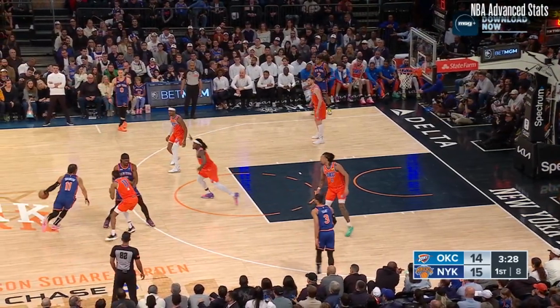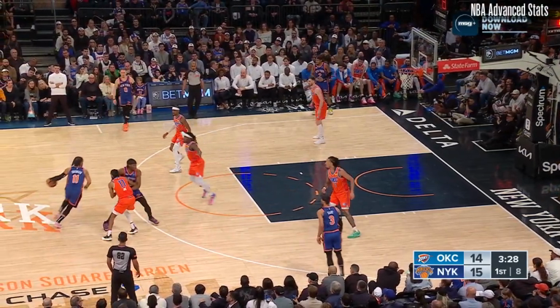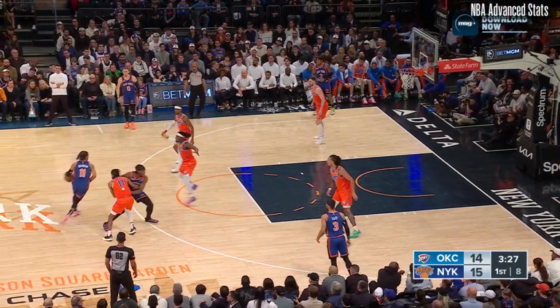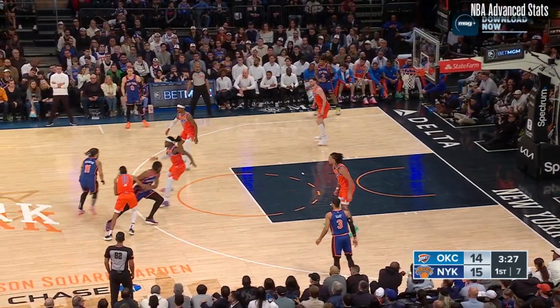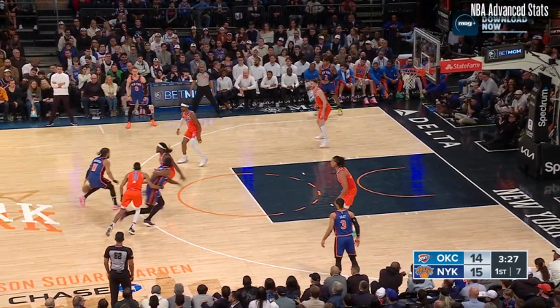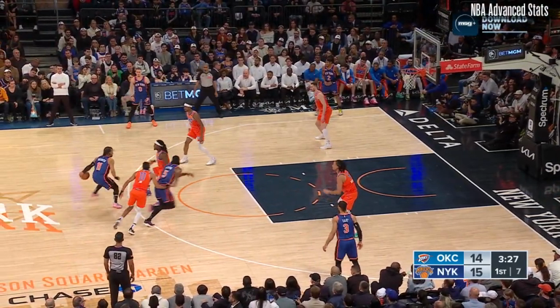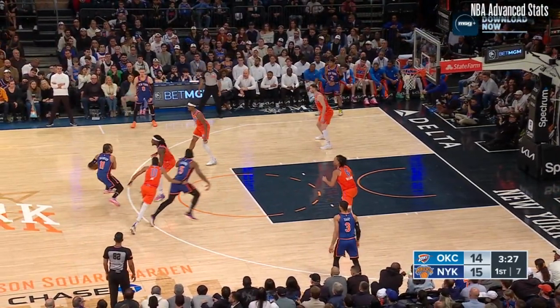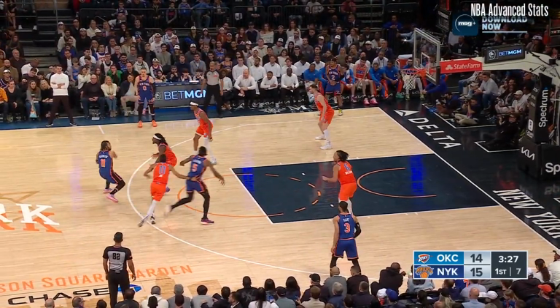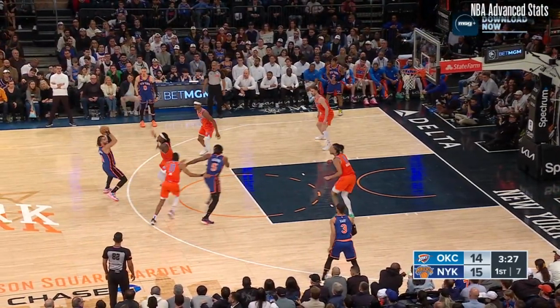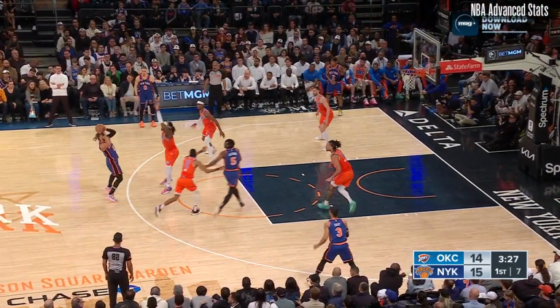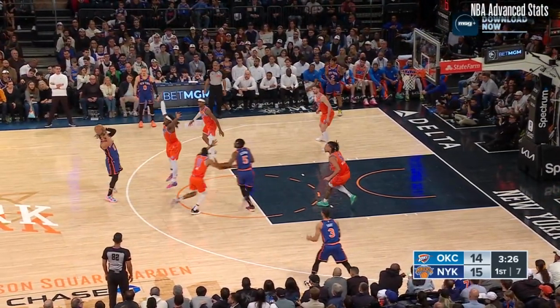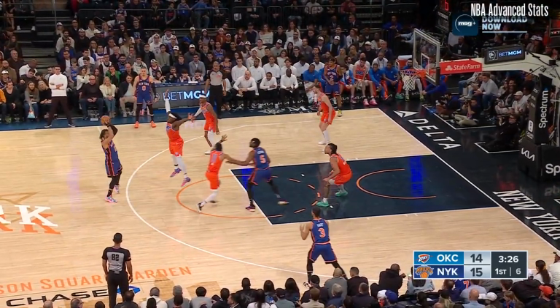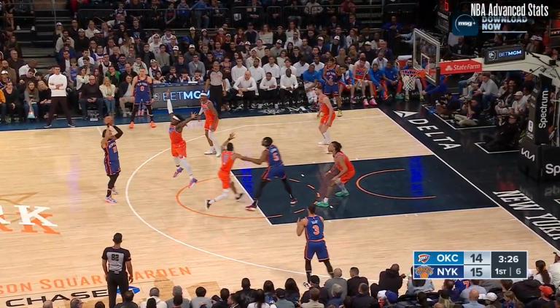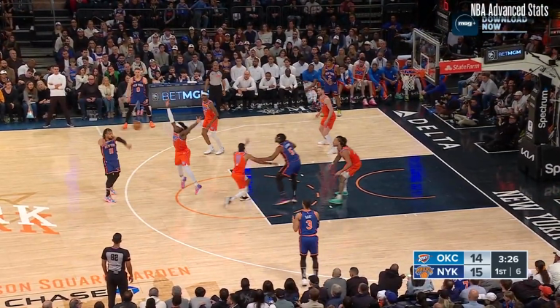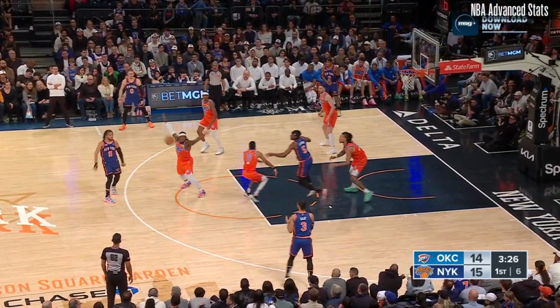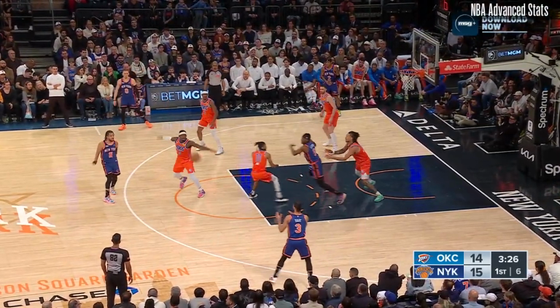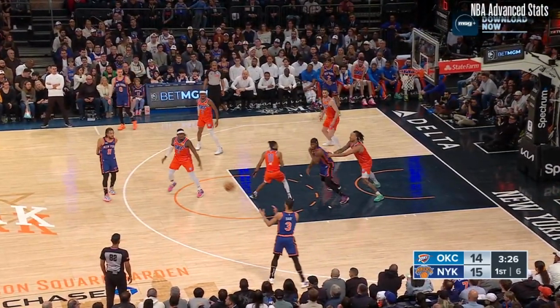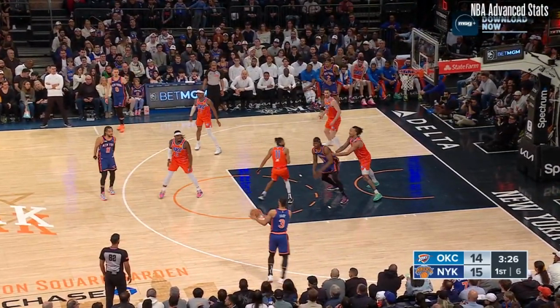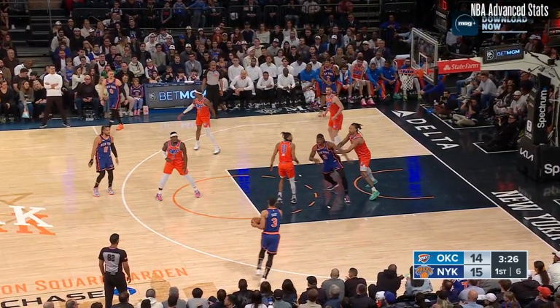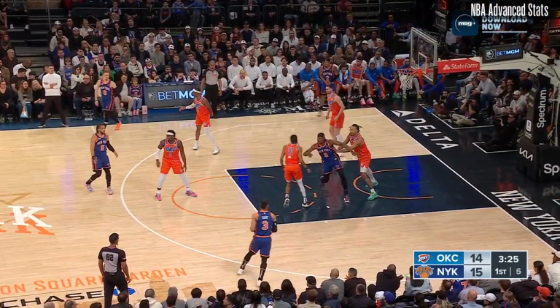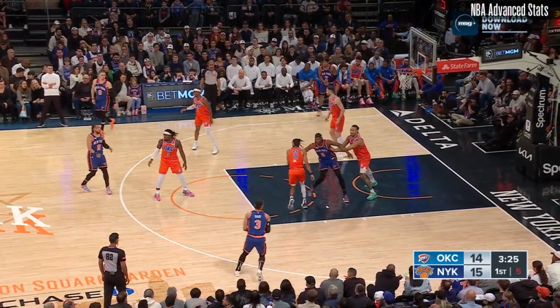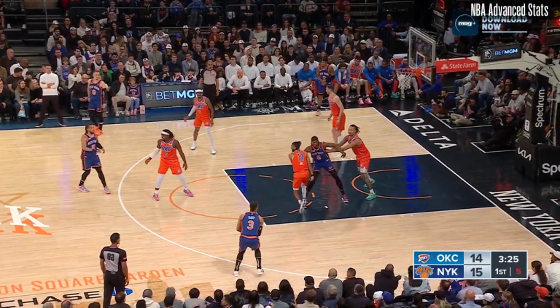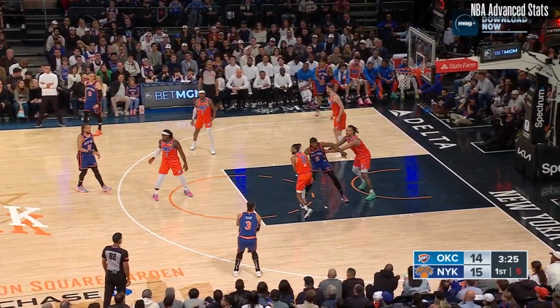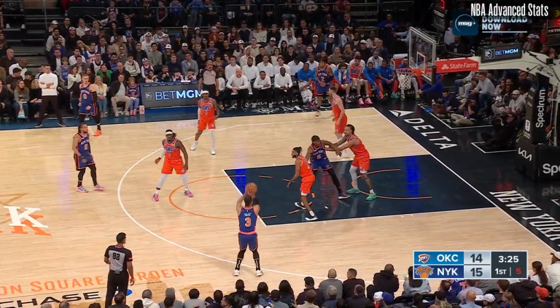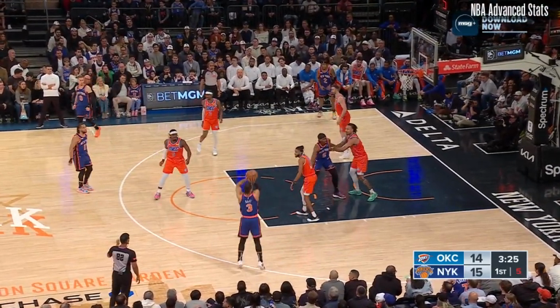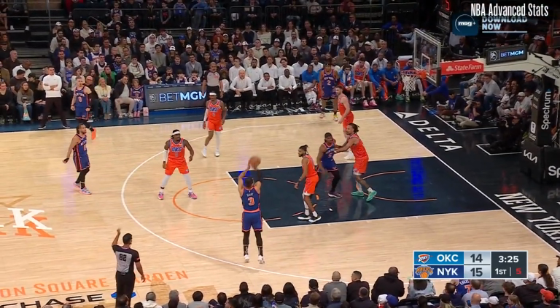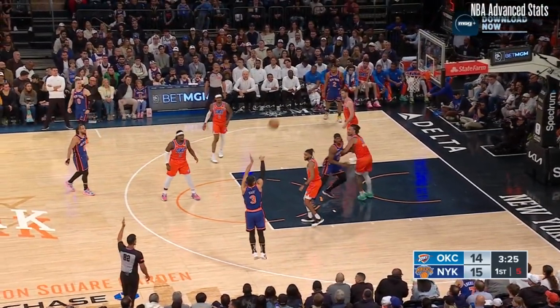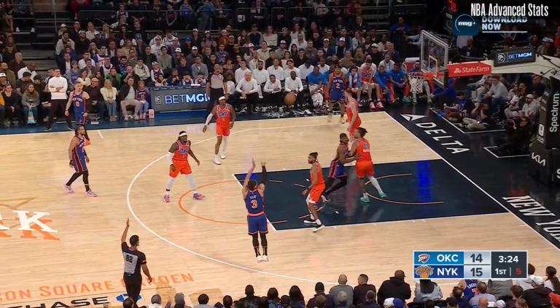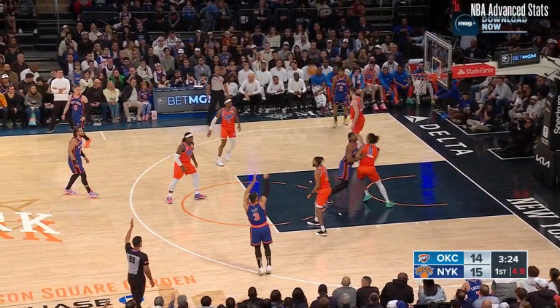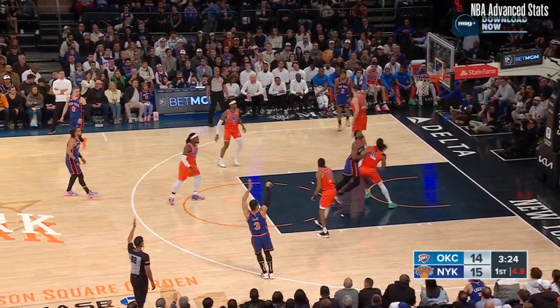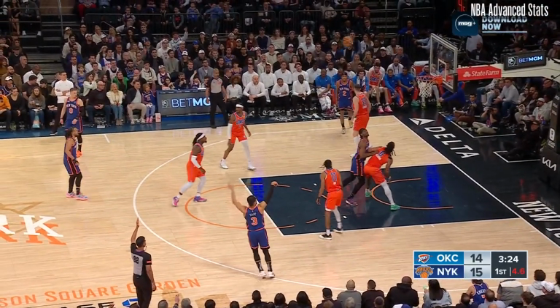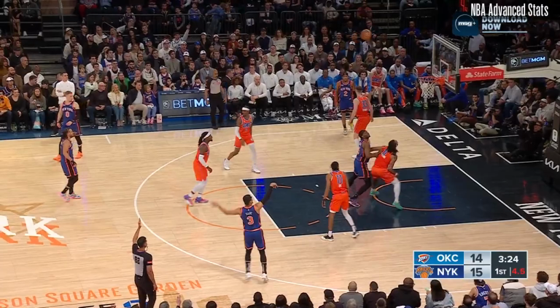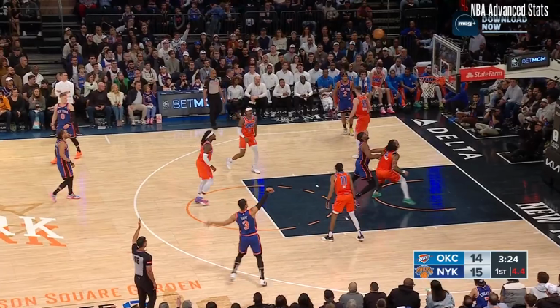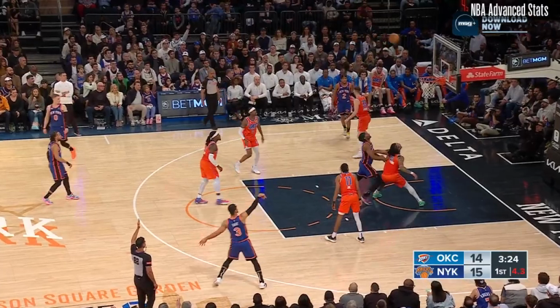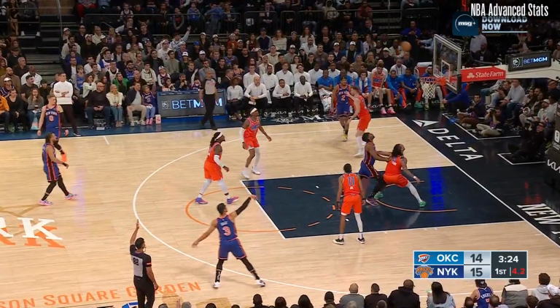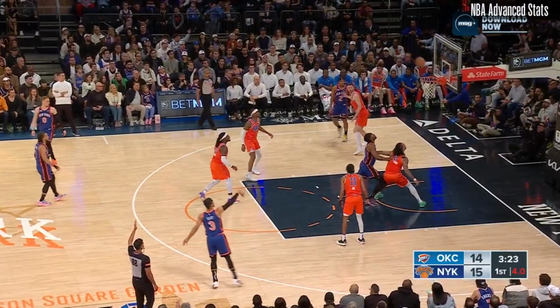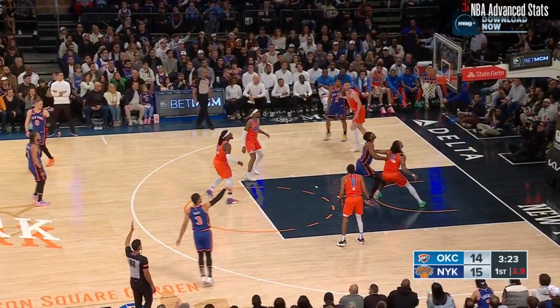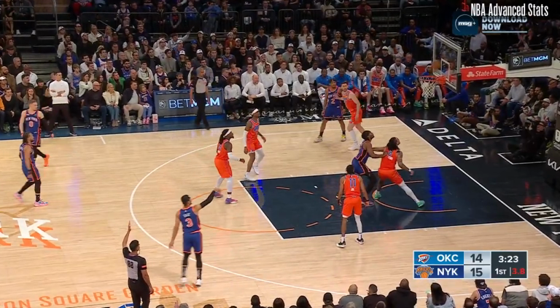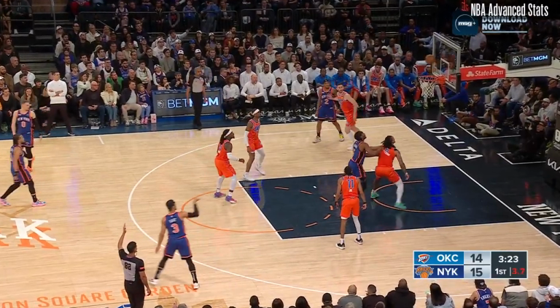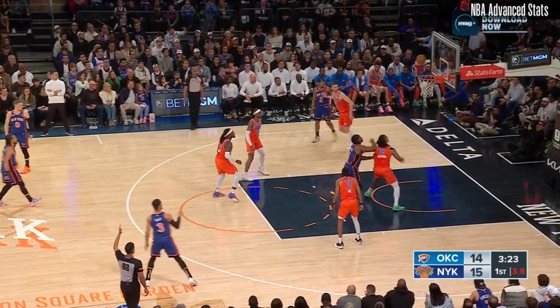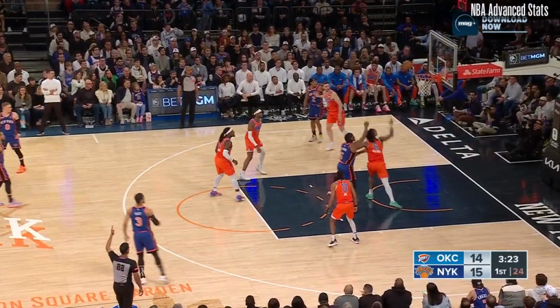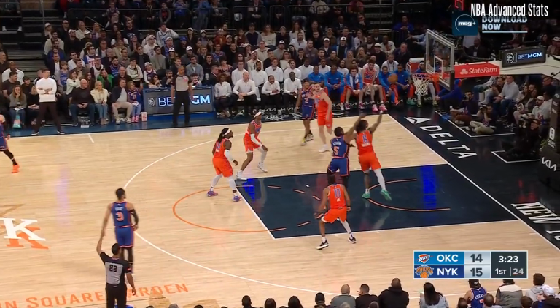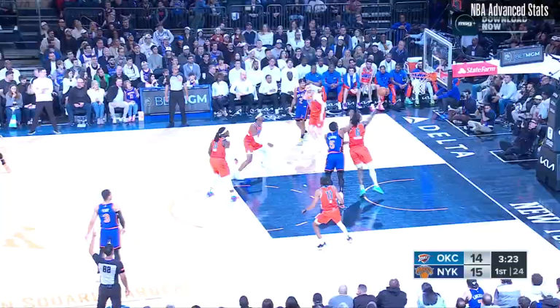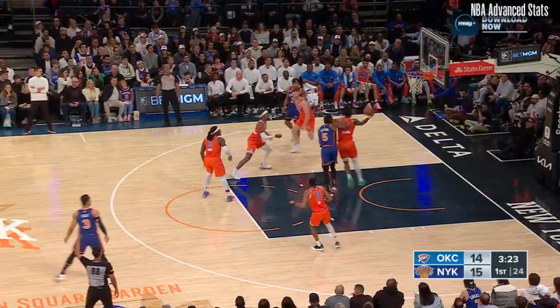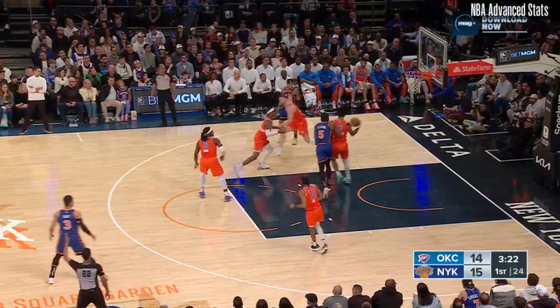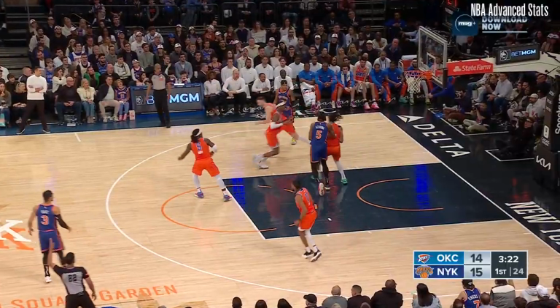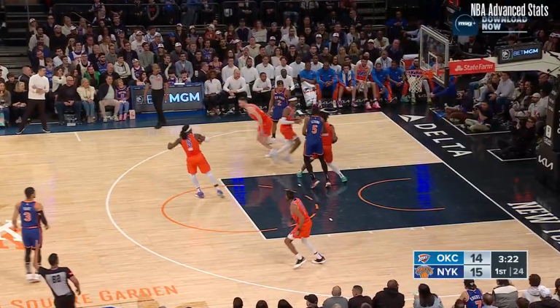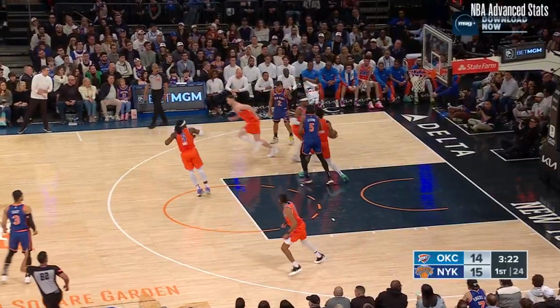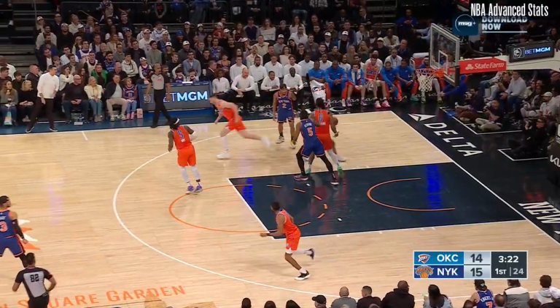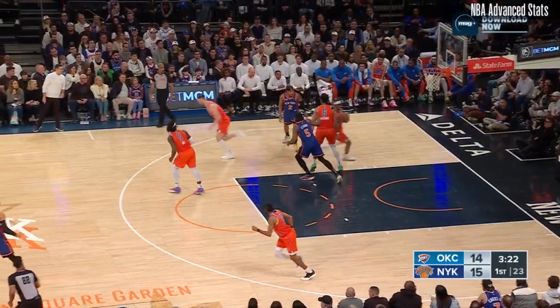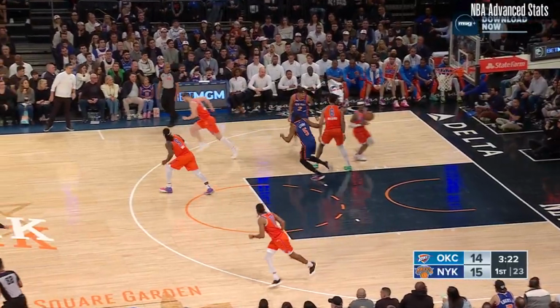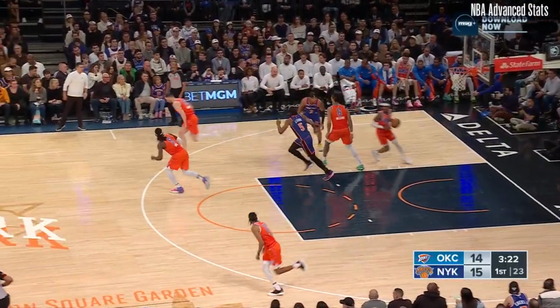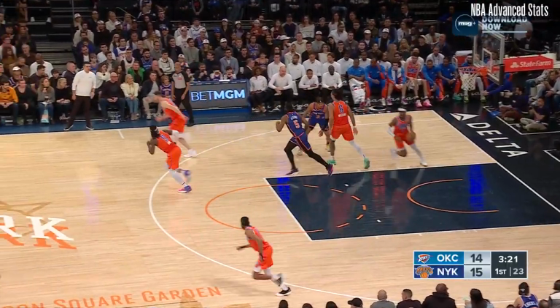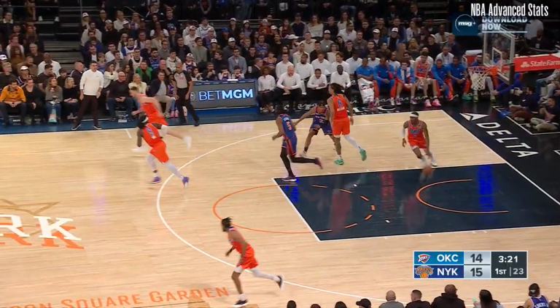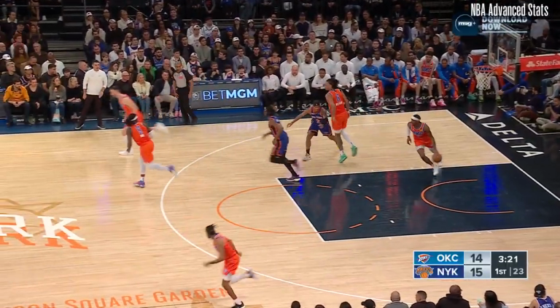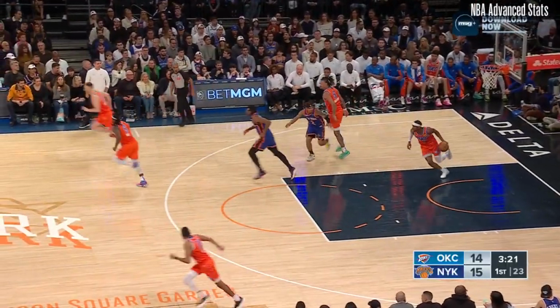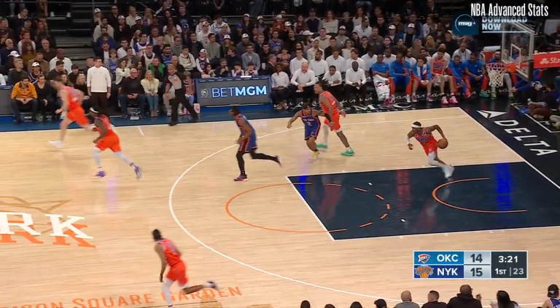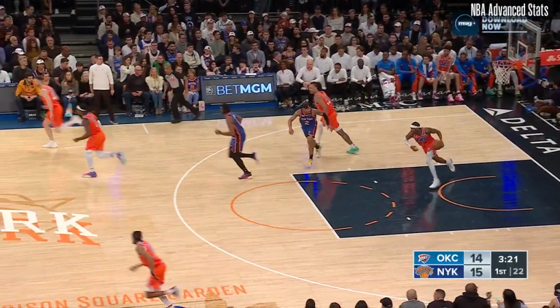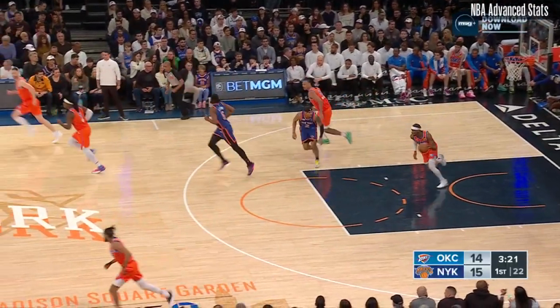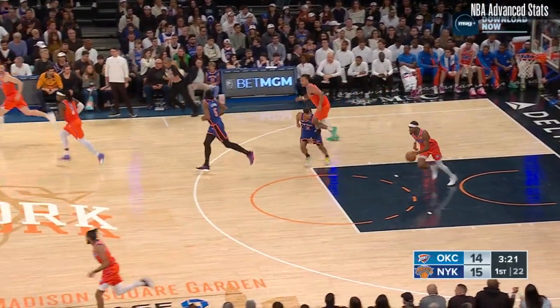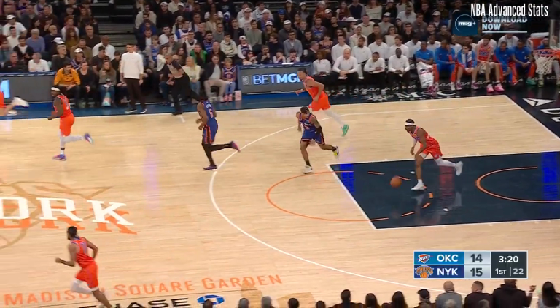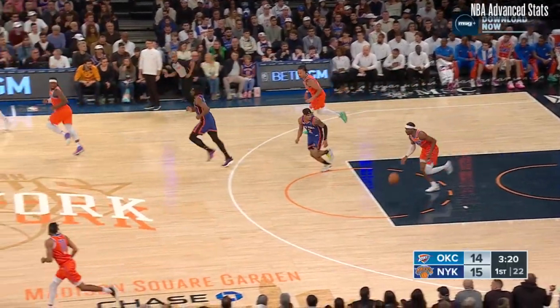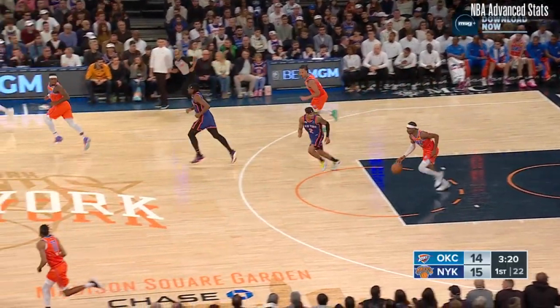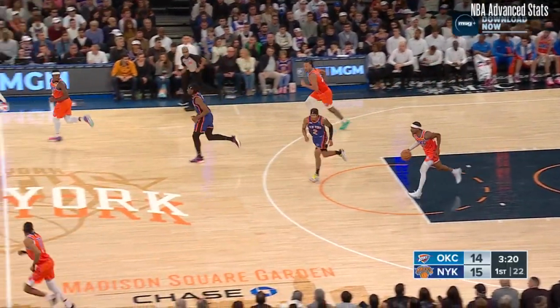Shot clock at 7. Brunson looking, finds Josh Hart. He's got a clean look for 3 — won't go. He's going to have a lot of clean looks tonight.